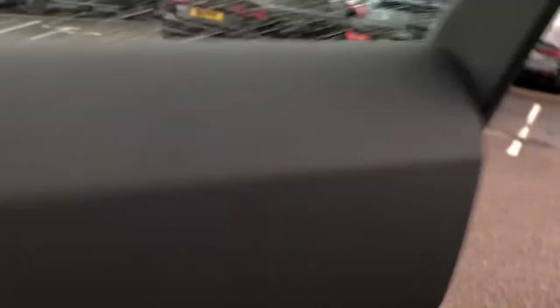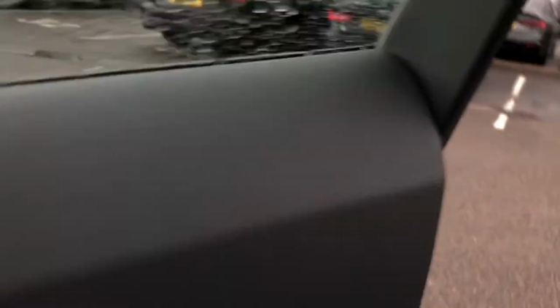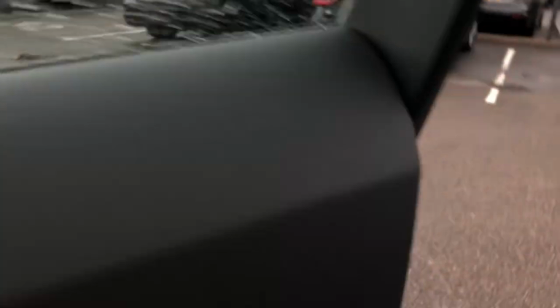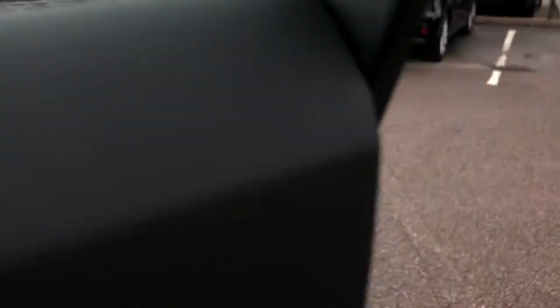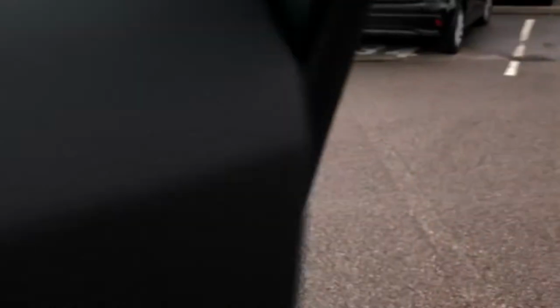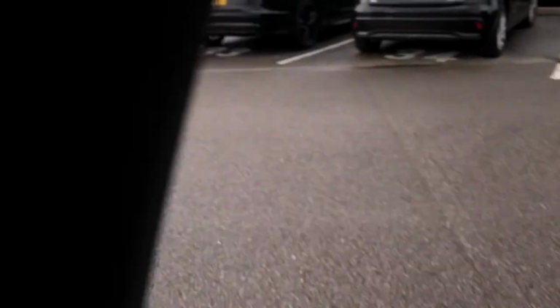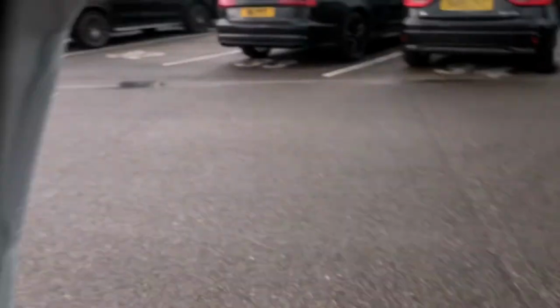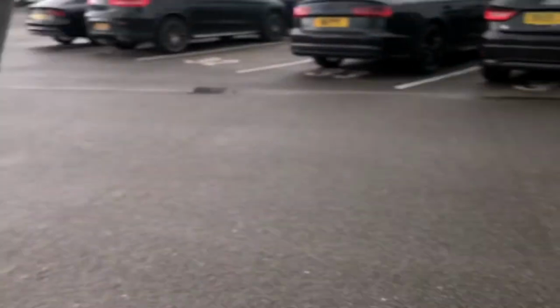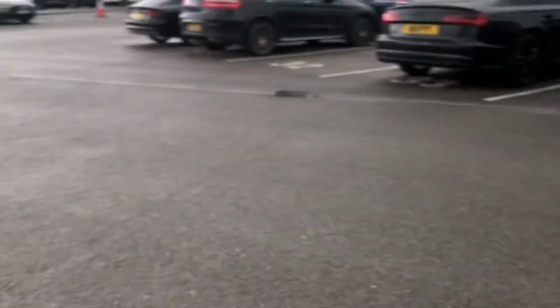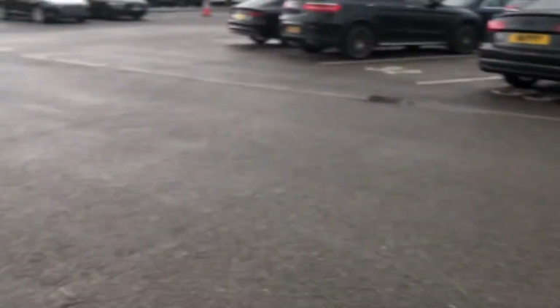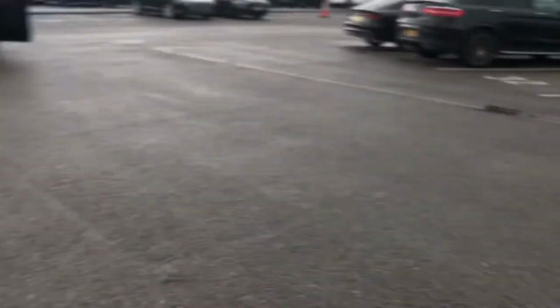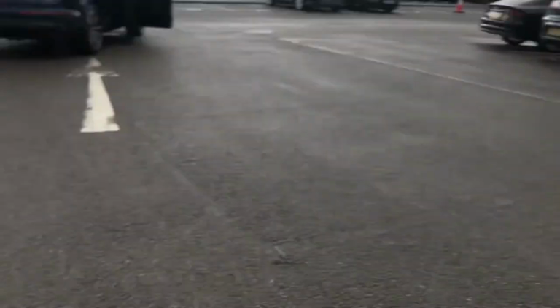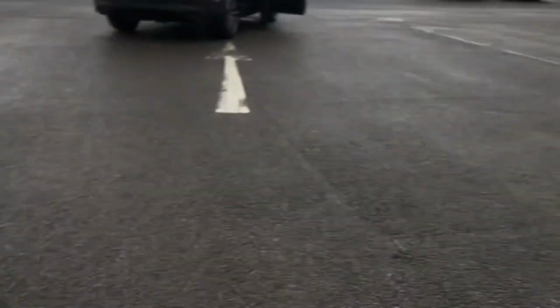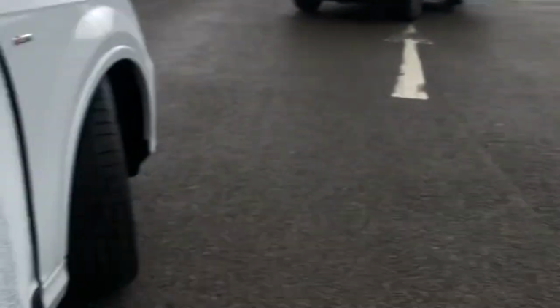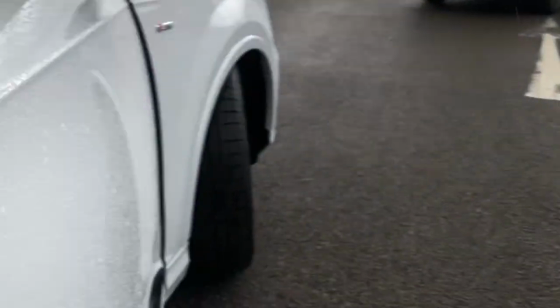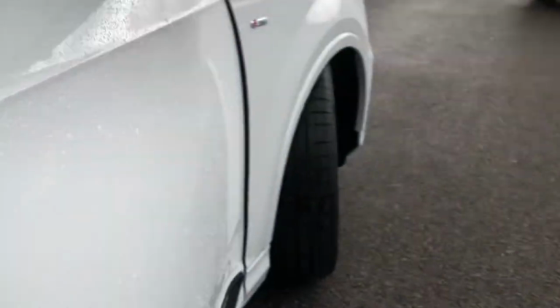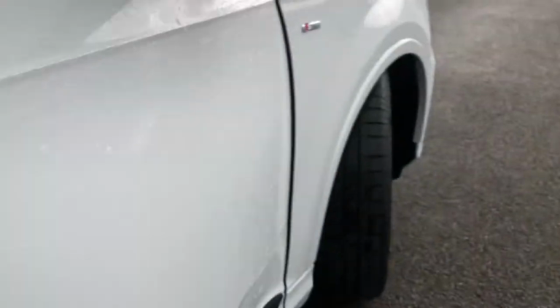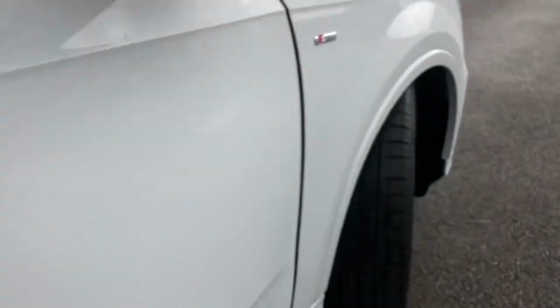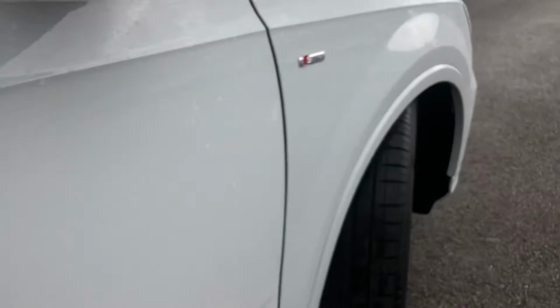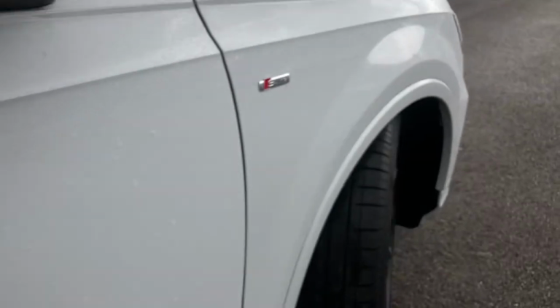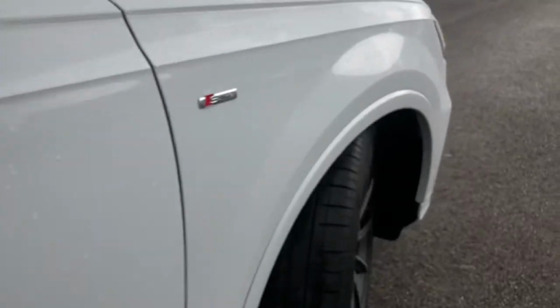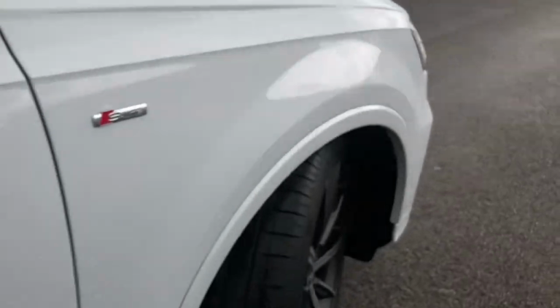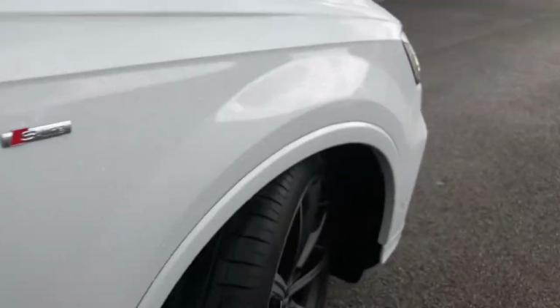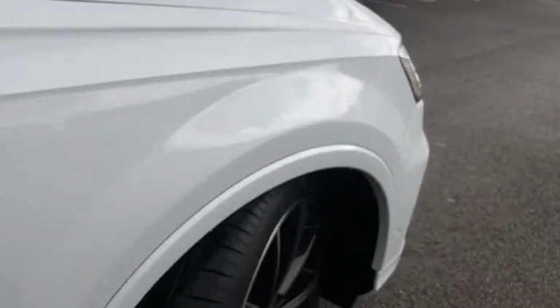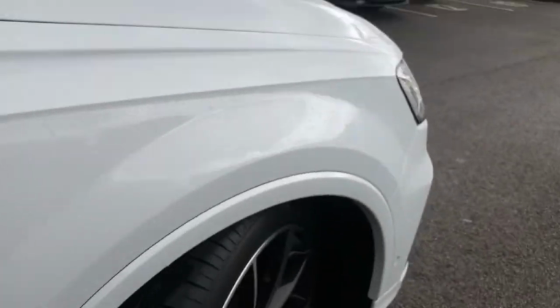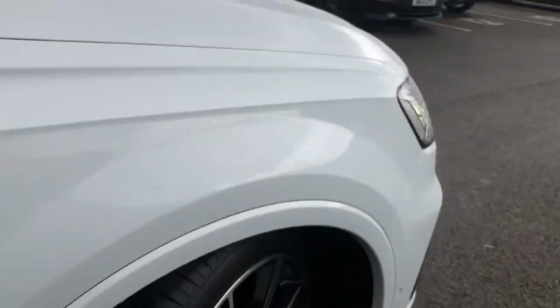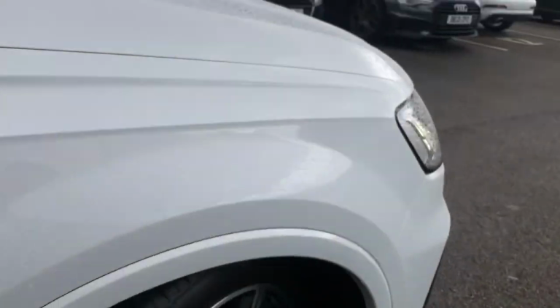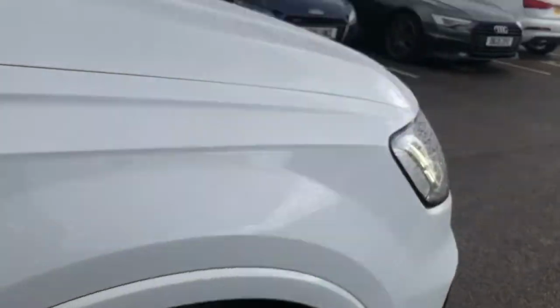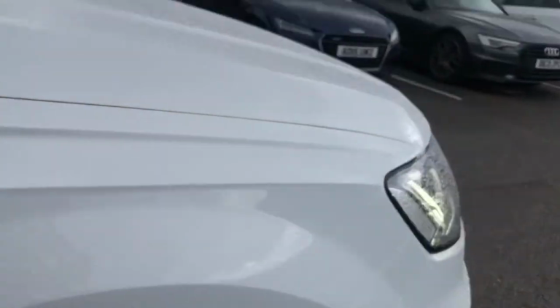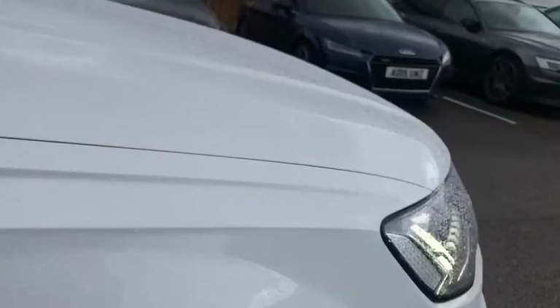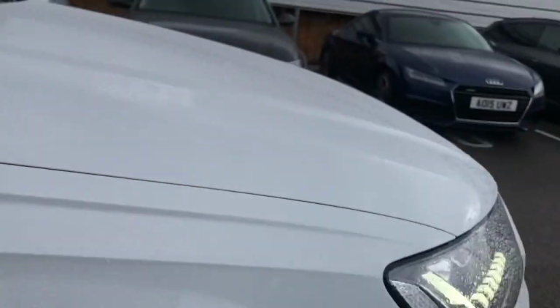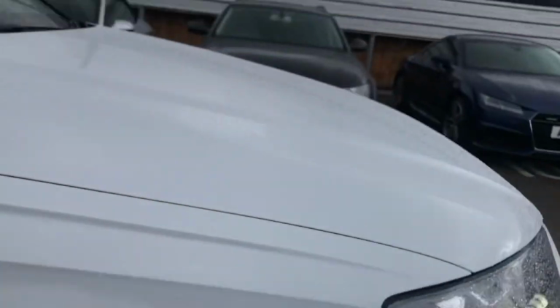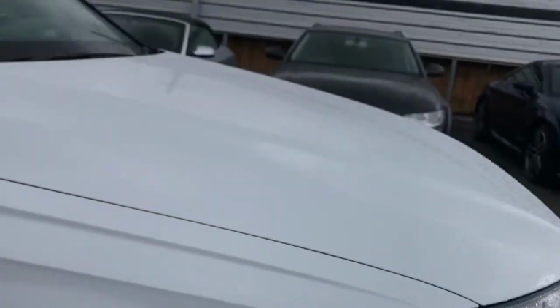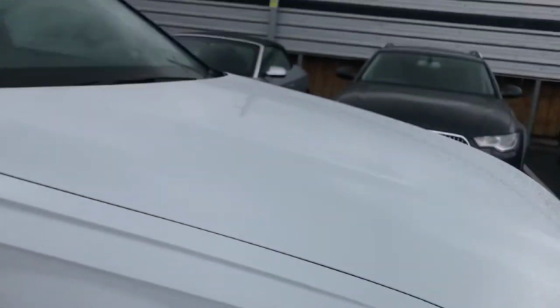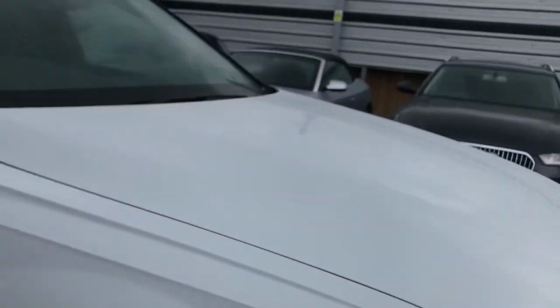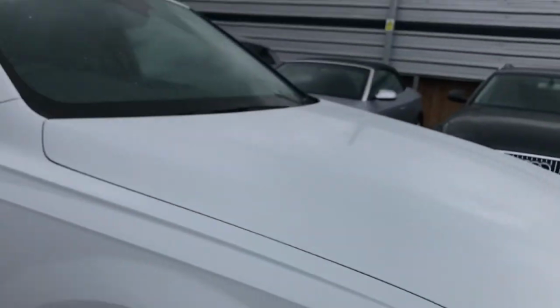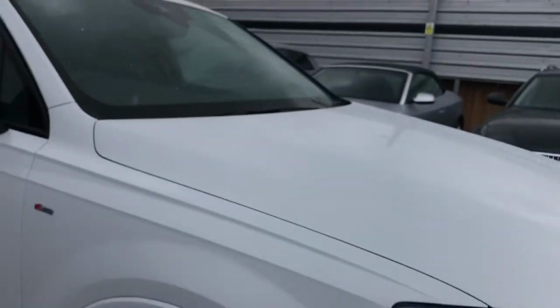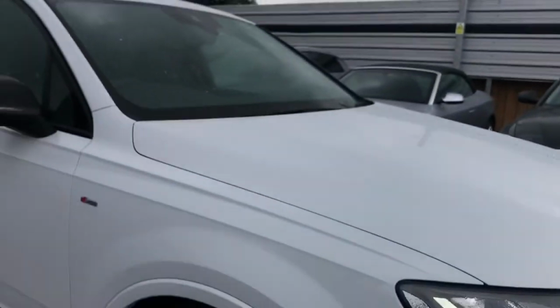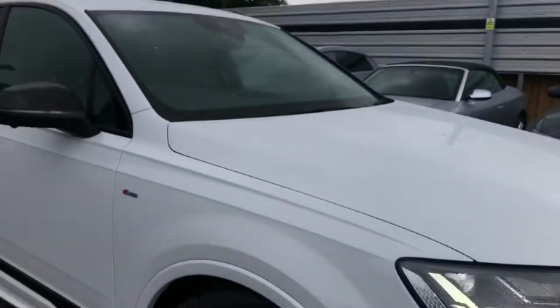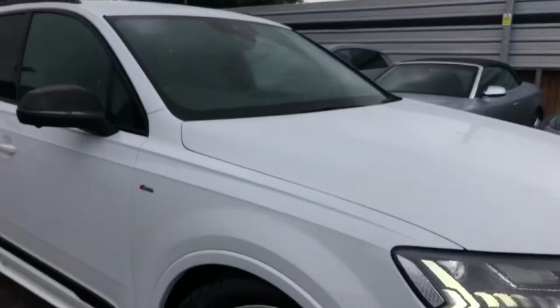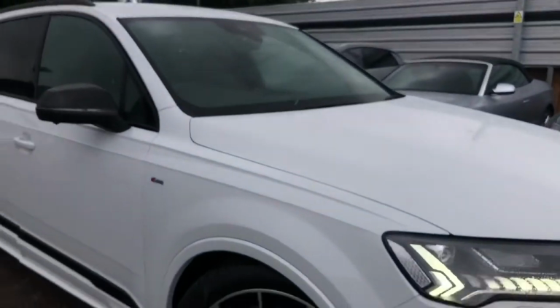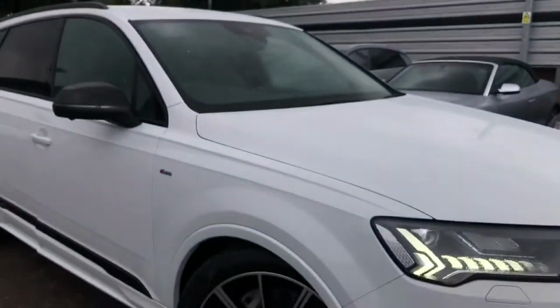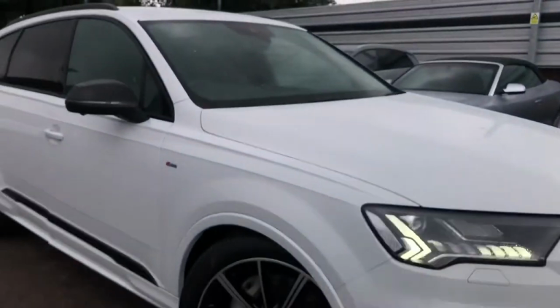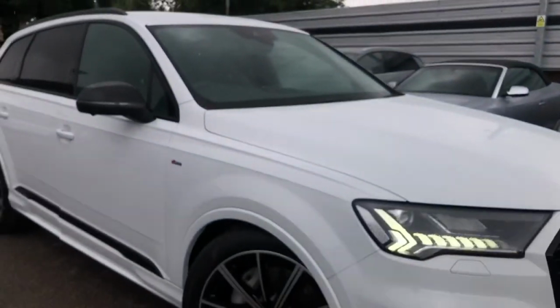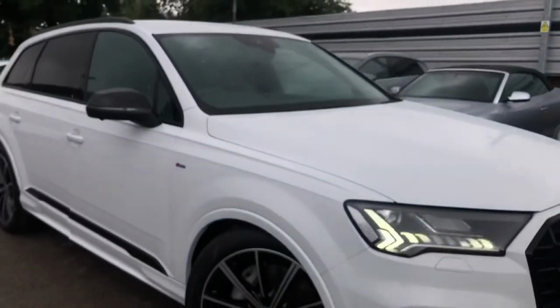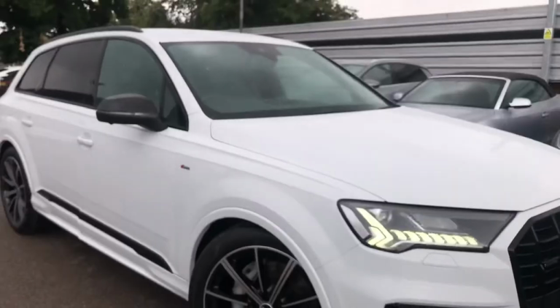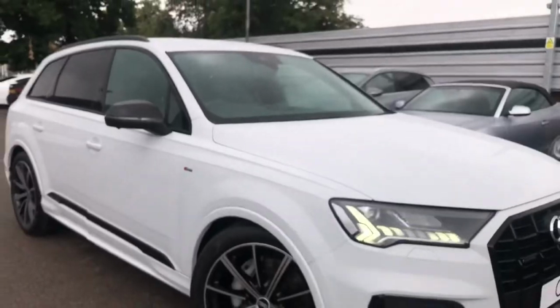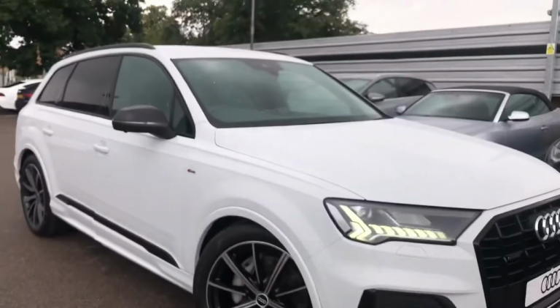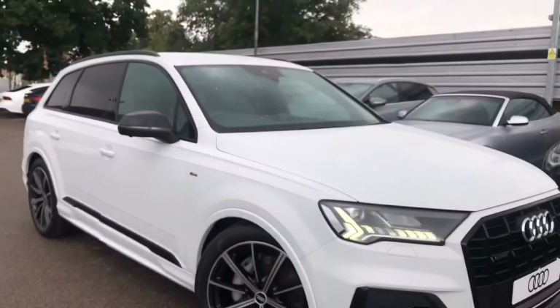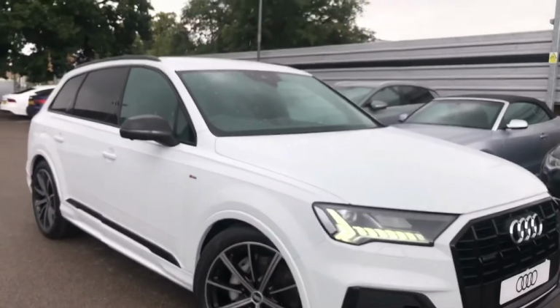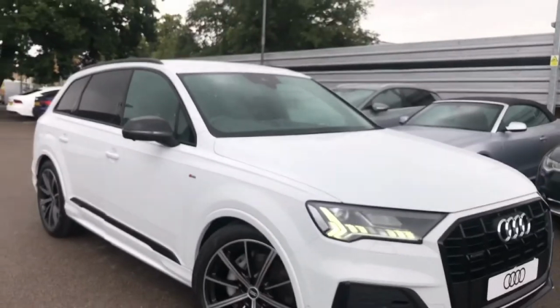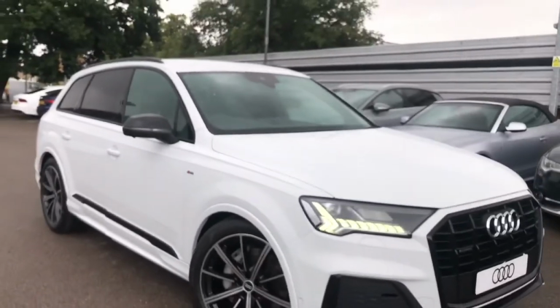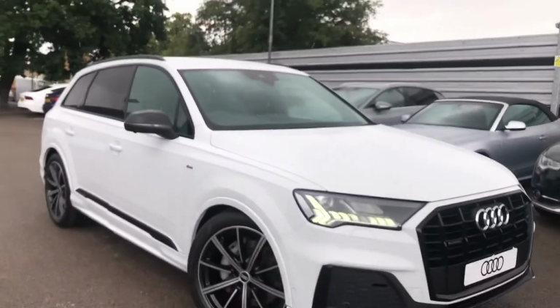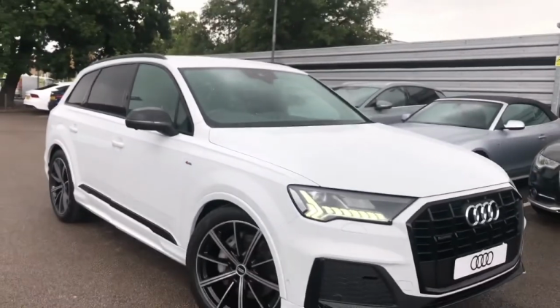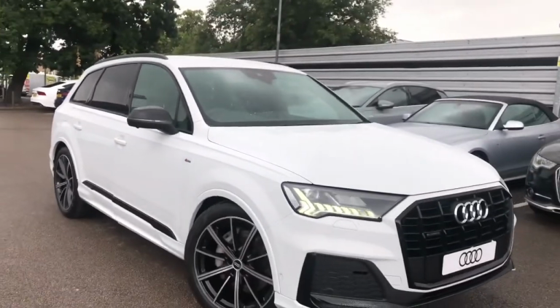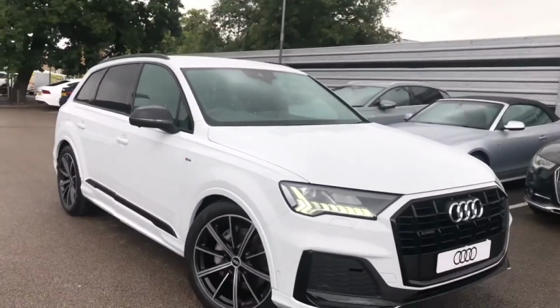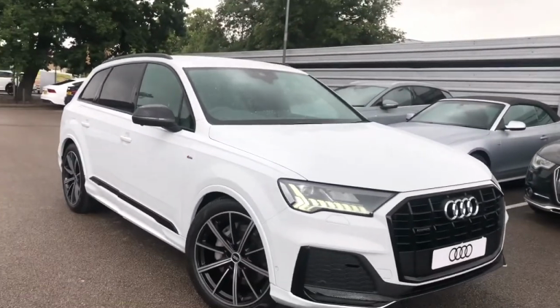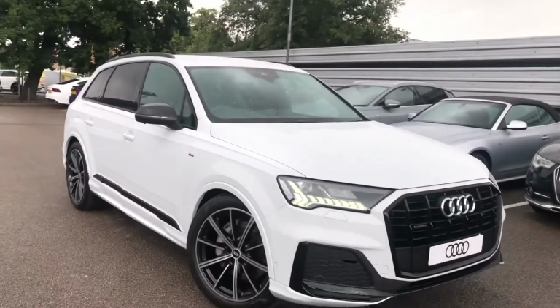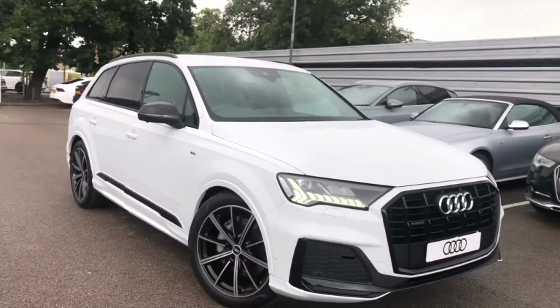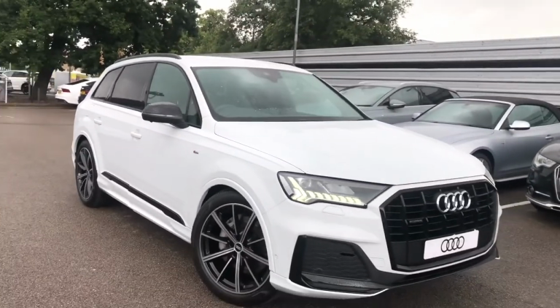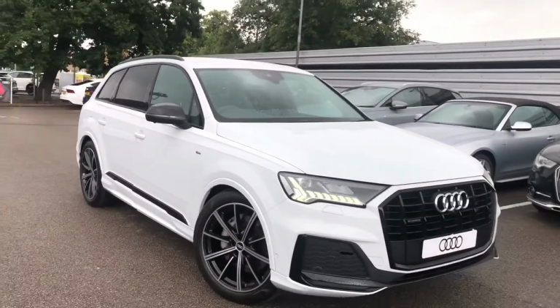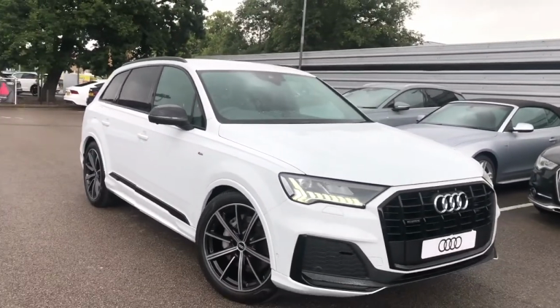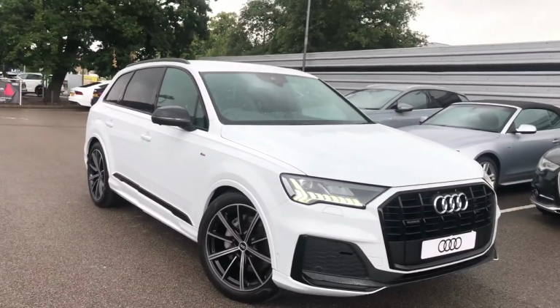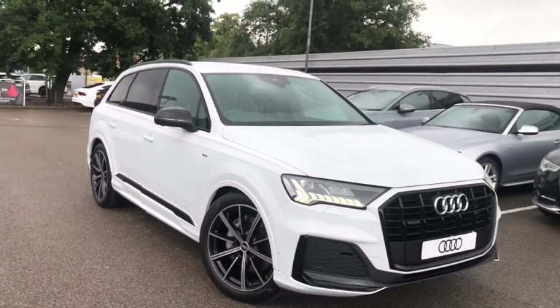And if you would like to find out any more information about this gorgeous Q7, please don't hesitate to contact us at Crew Audi. Thank you for watching.